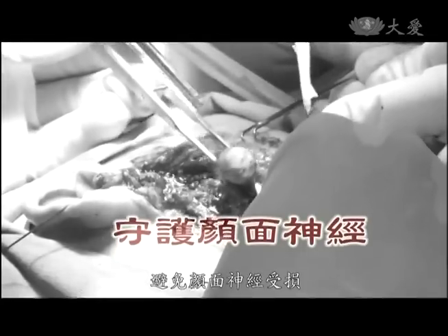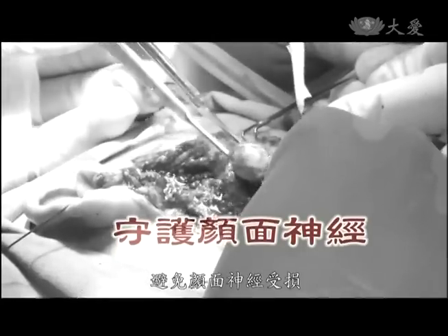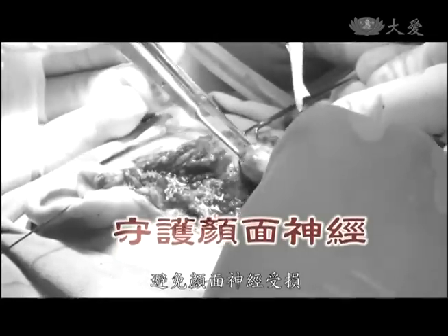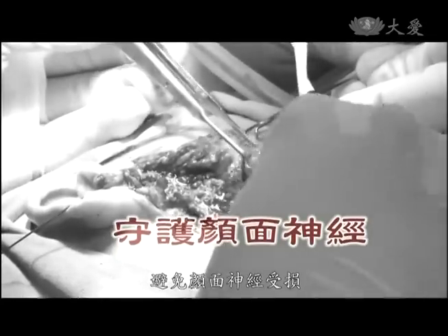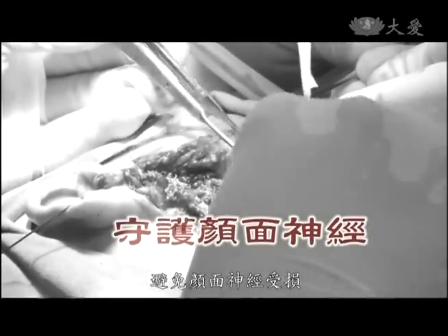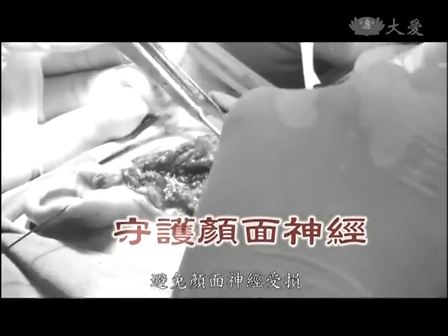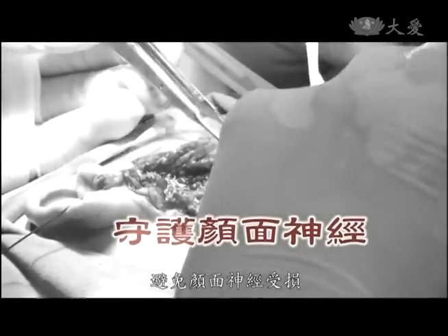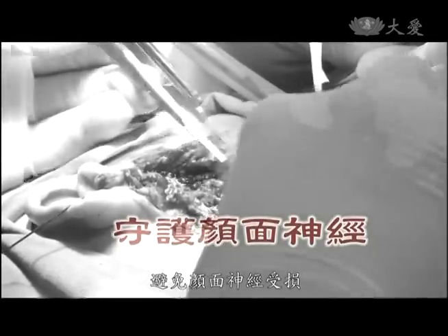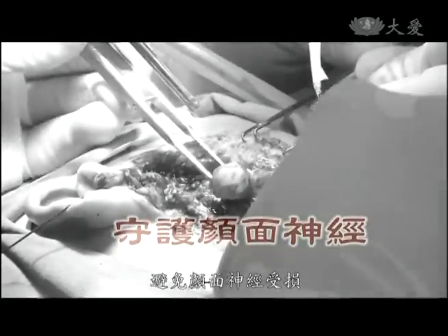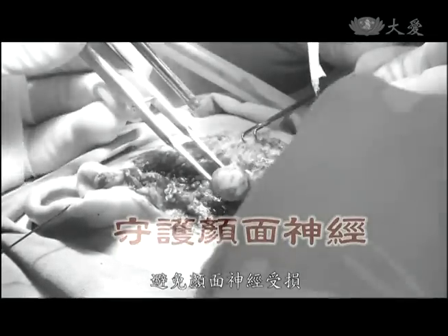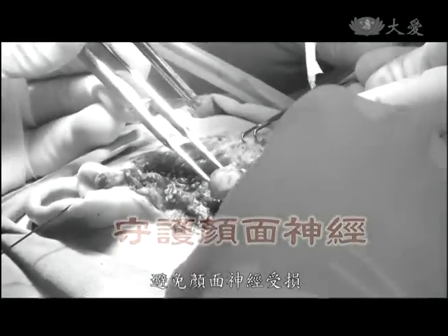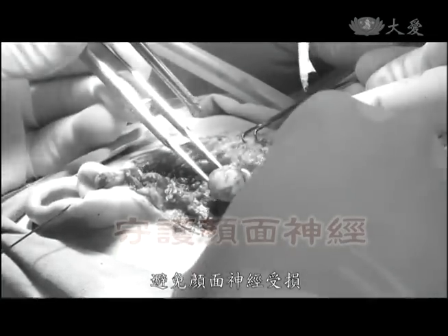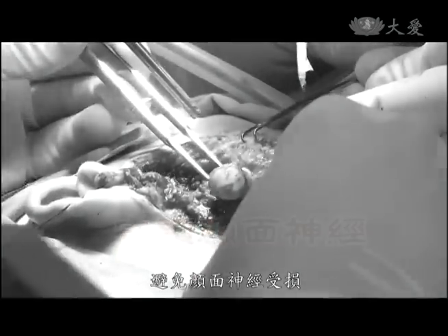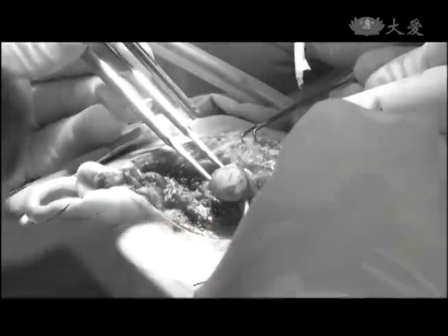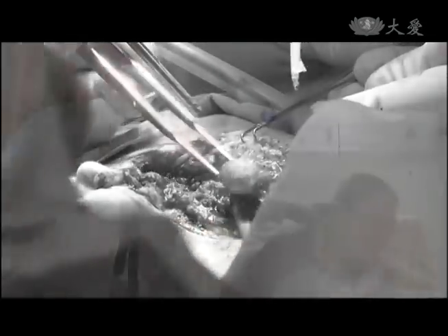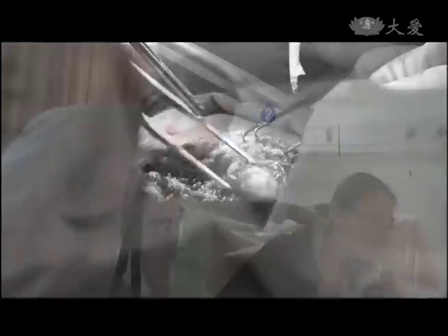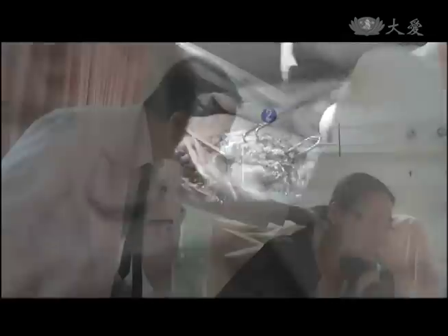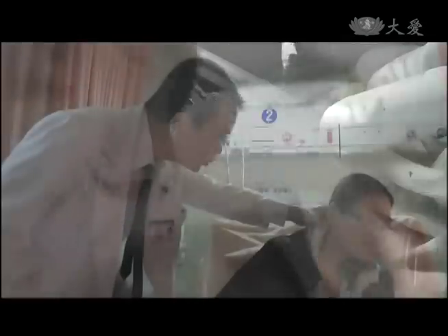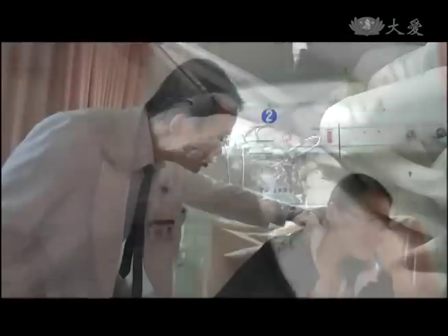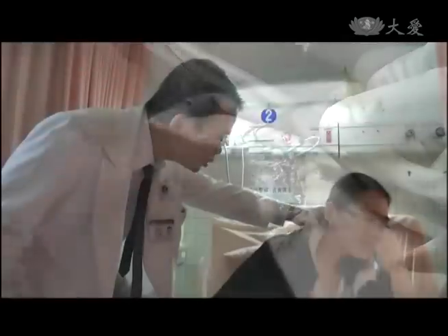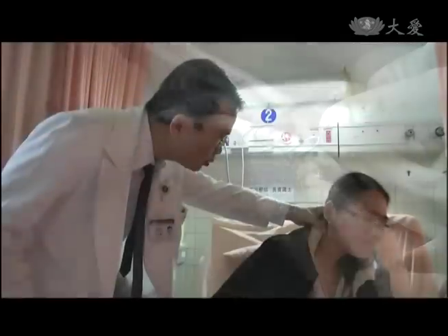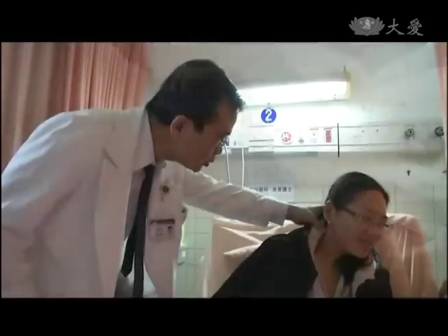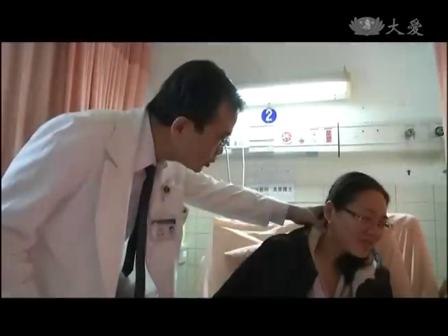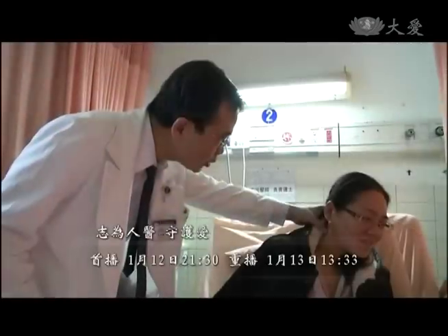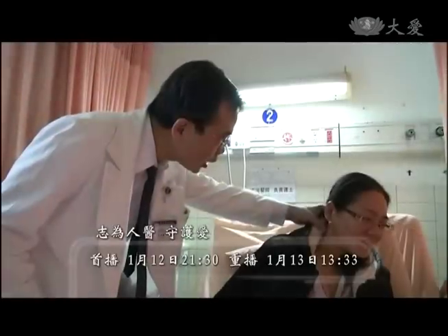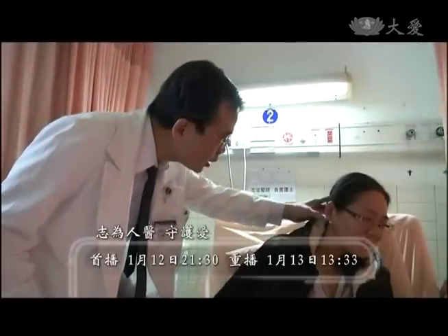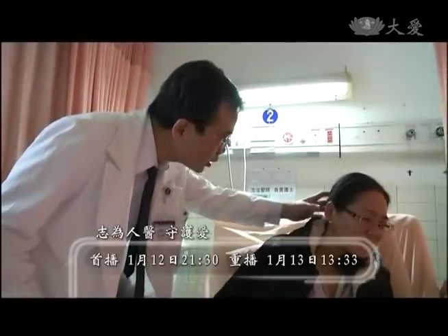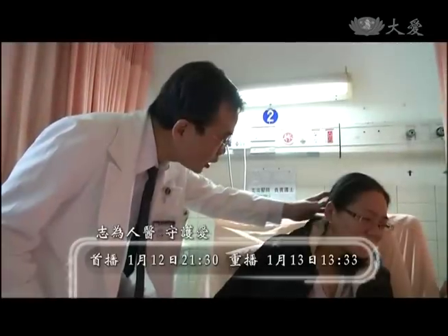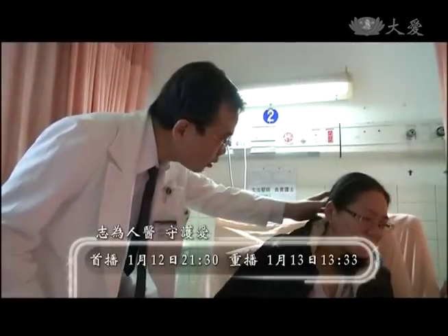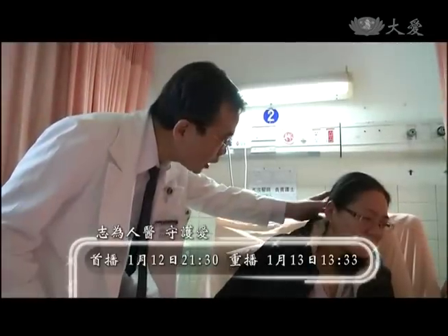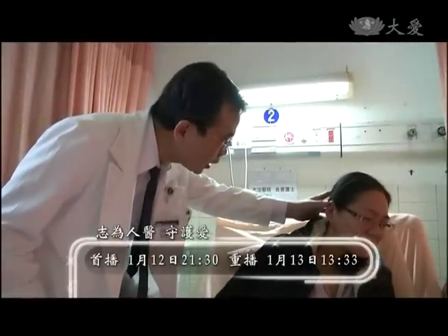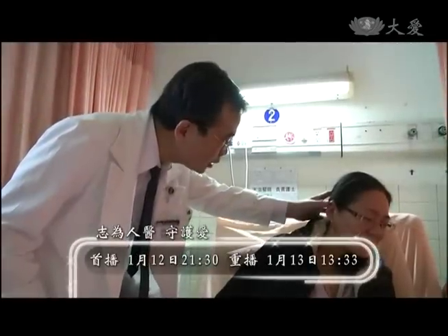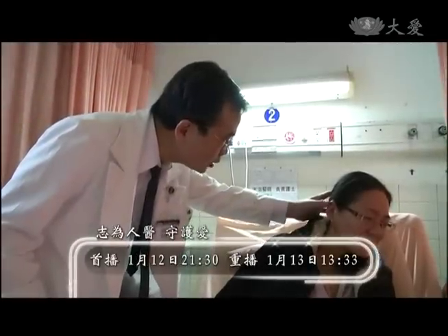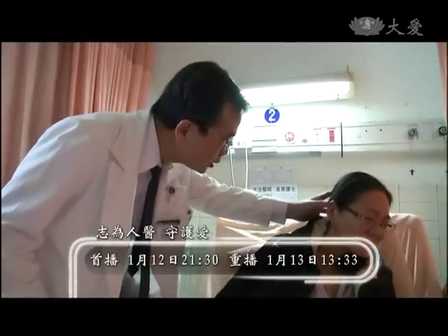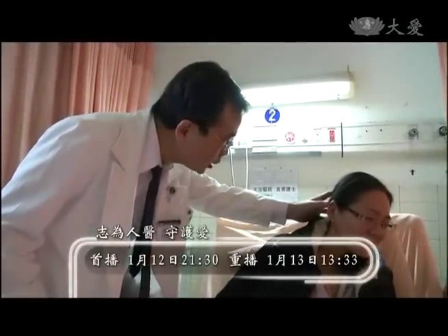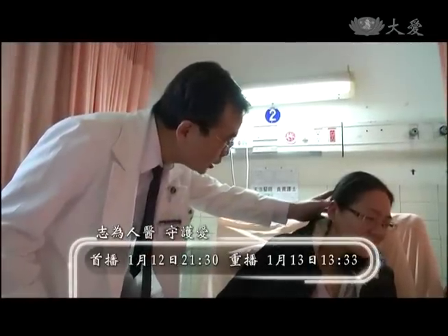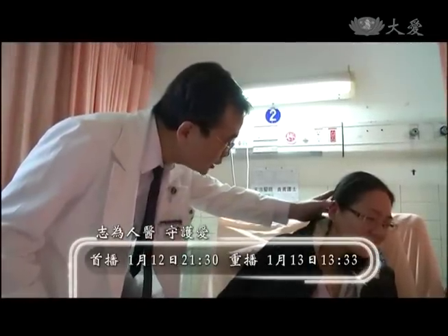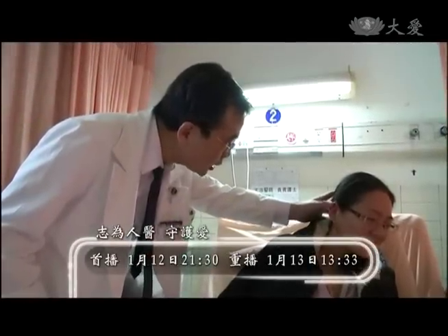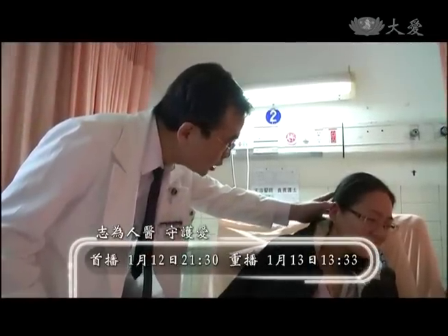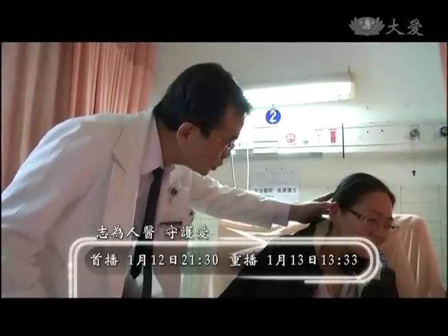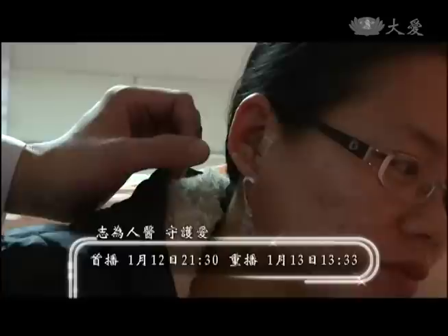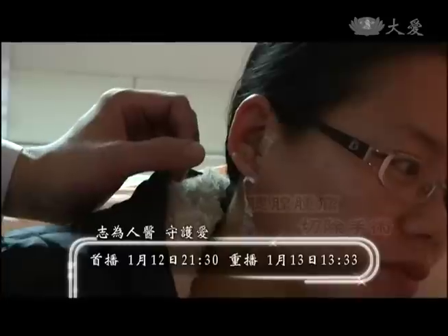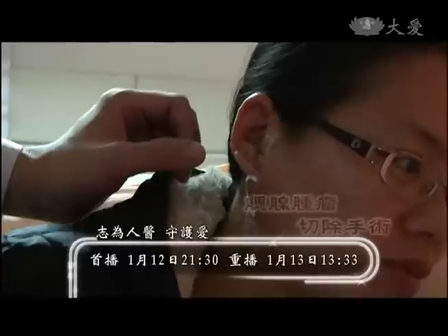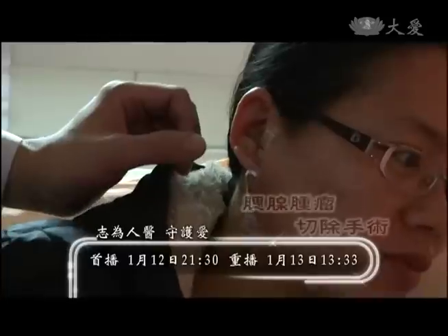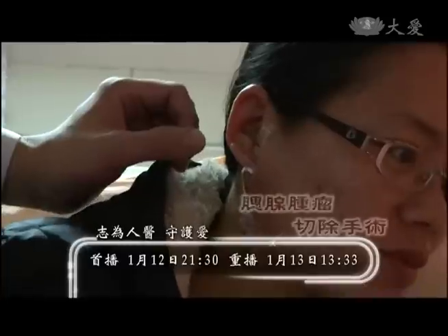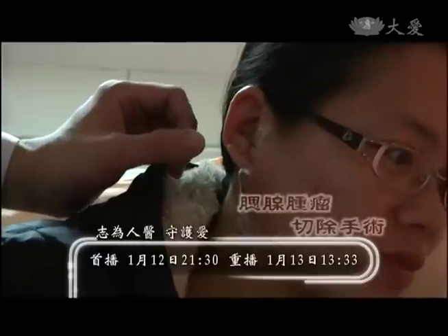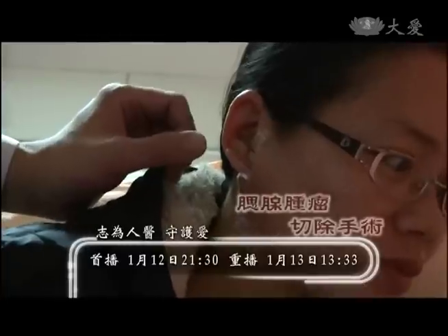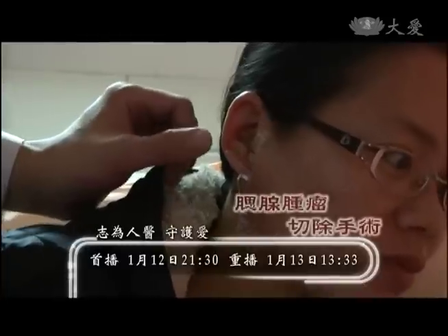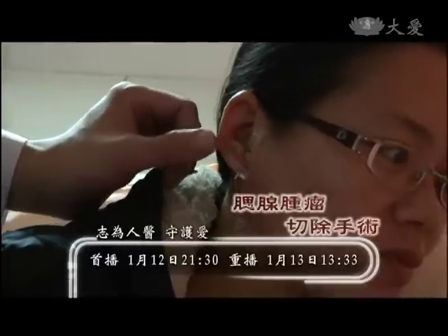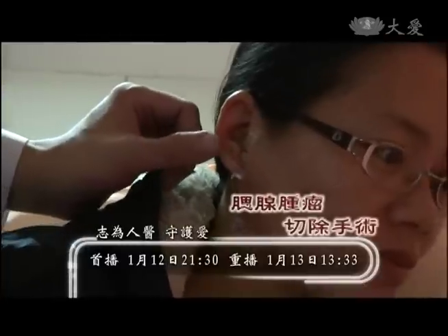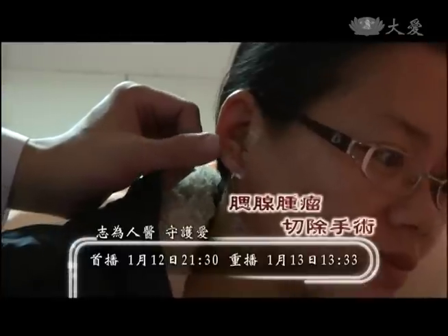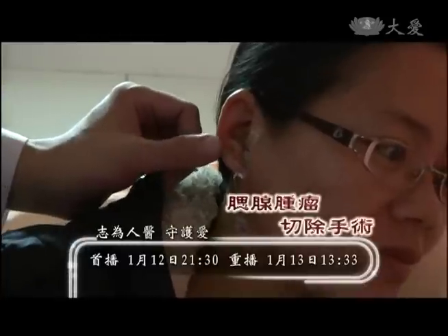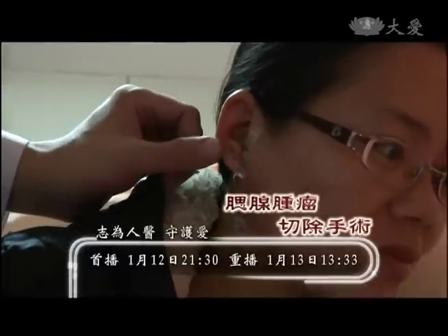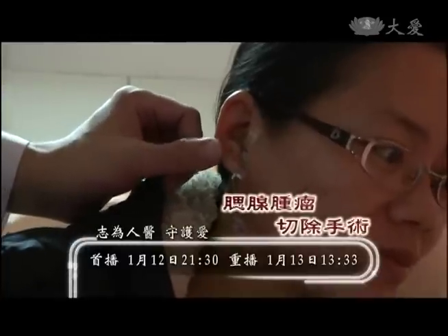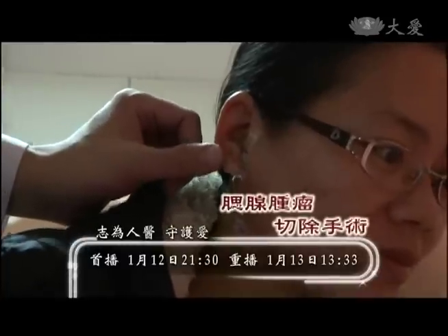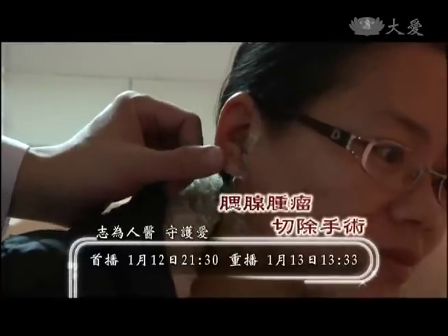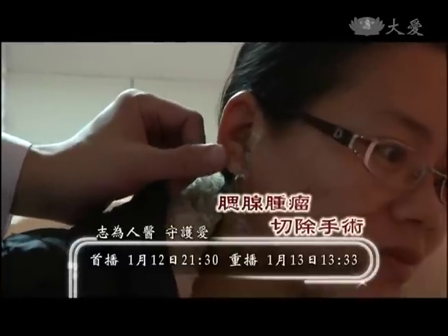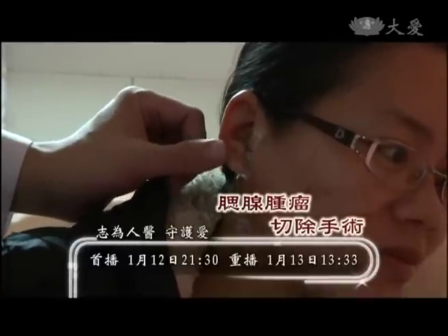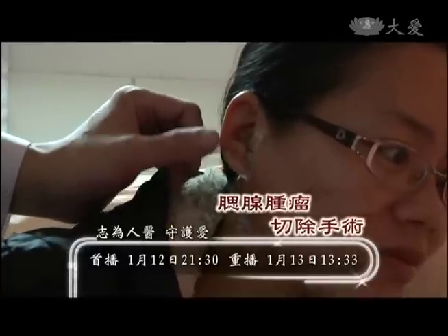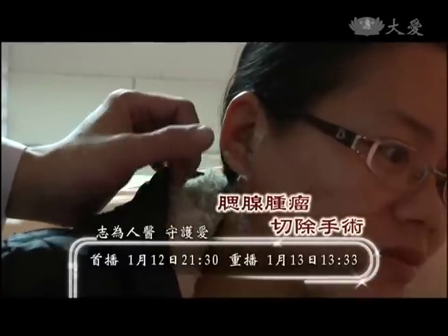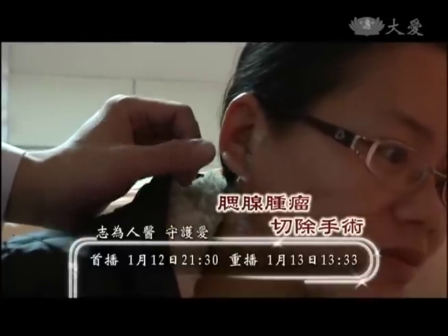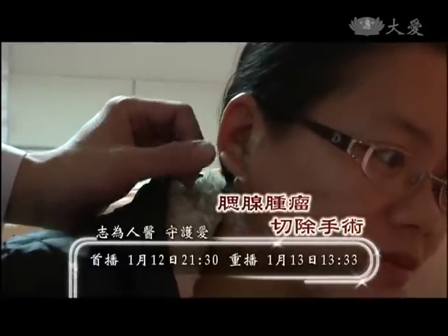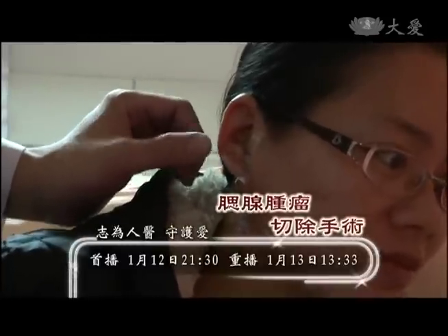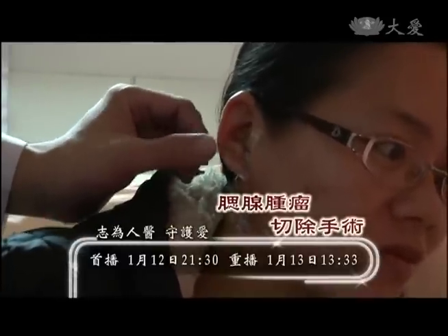常聽到有人得到腮腺炎，然而你知道腮腺也會長腫瘤嗎？通常腮腺腫瘤越來越大，會增加手術困難度，也會增加顏面神經麻痺的風險。腮腺腫瘤主要治療方式以手術切除為主，開刀時利用顏面神經偵測器，就能夠精確切除腮腺腫瘤，避免顏面神經受損。下週一志為人醫守護愛與您分享腮腺腫瘤切除手術。